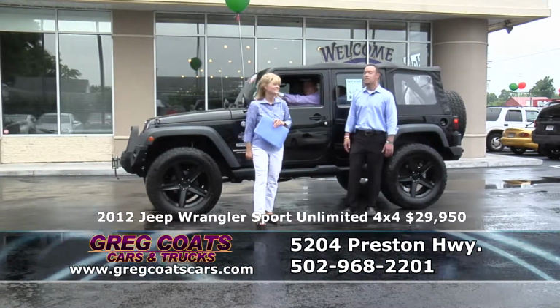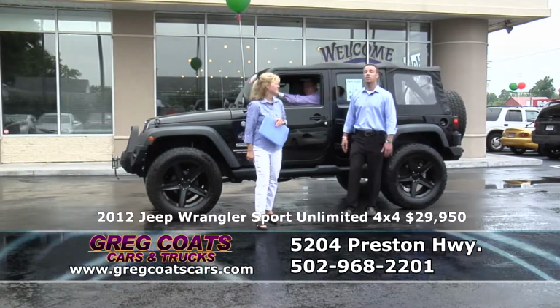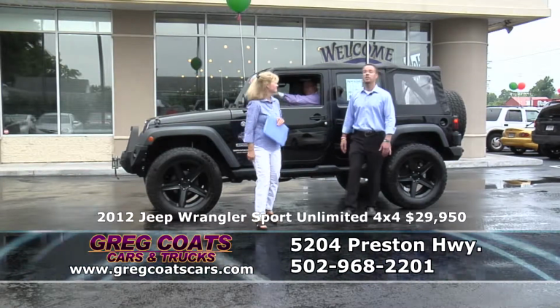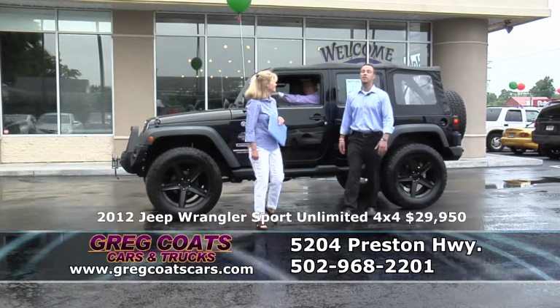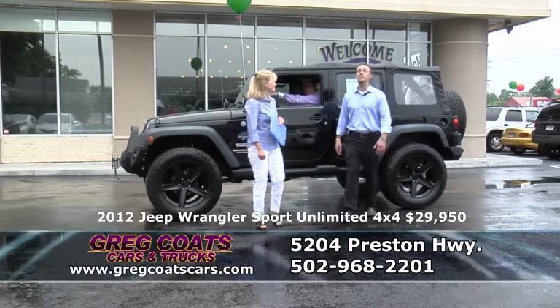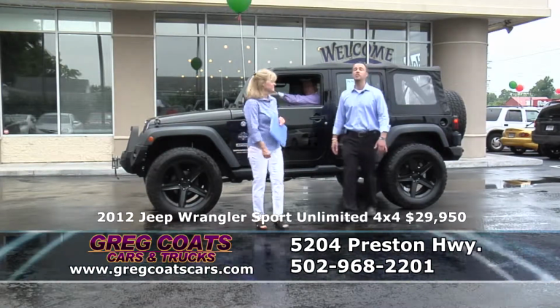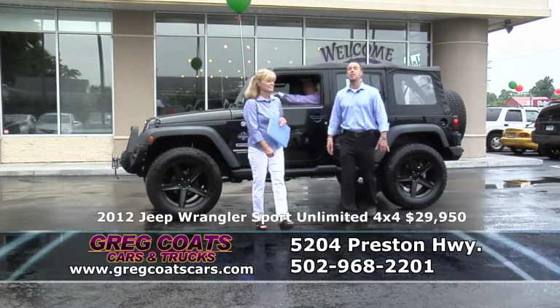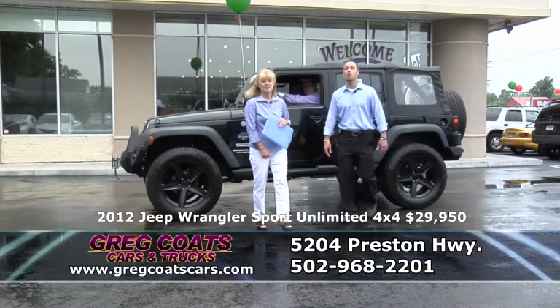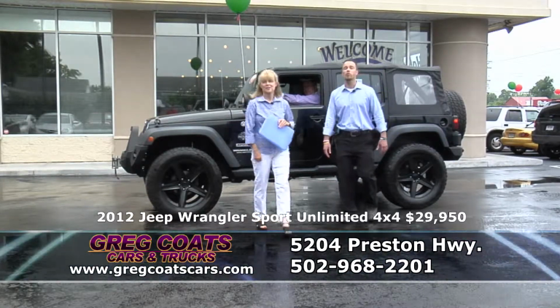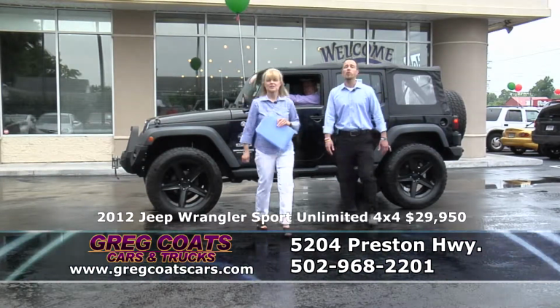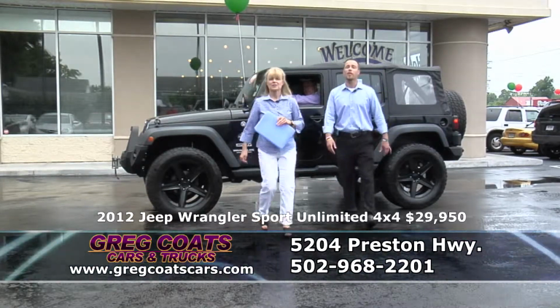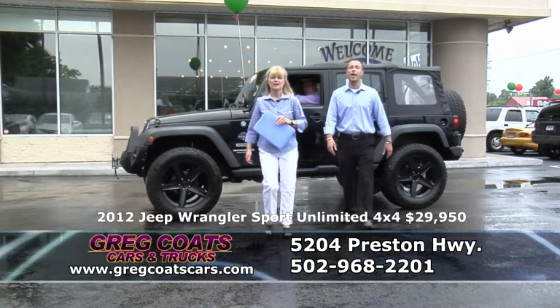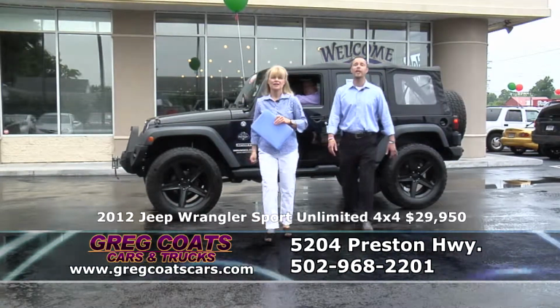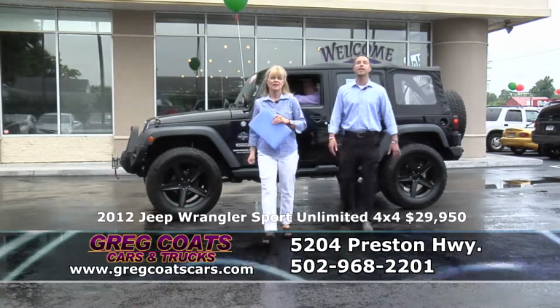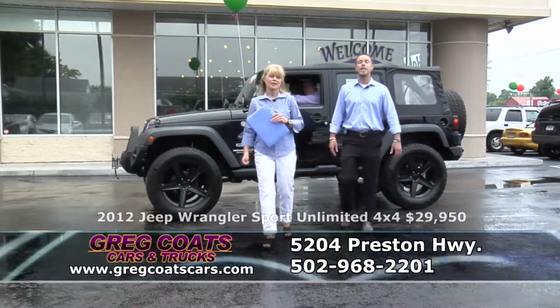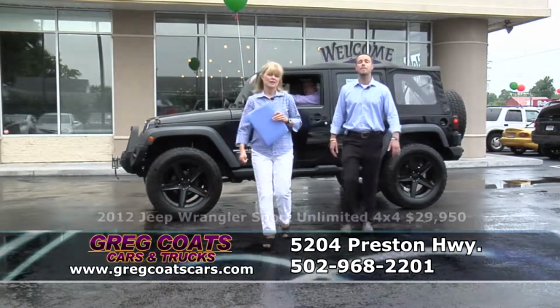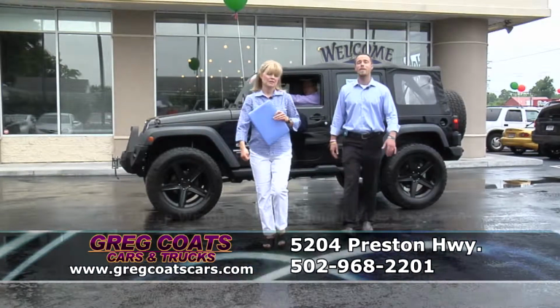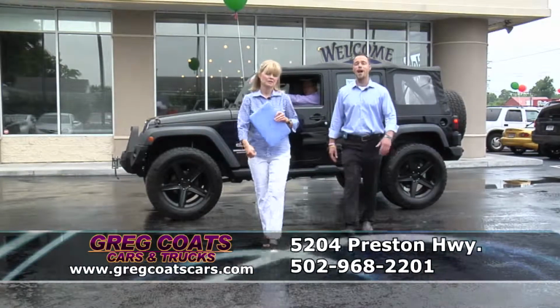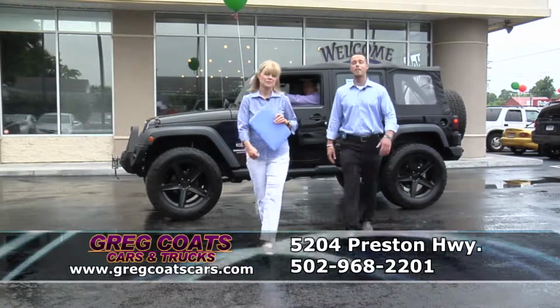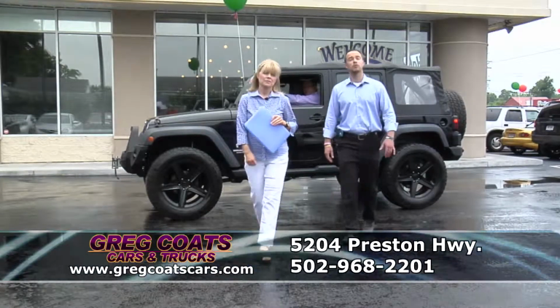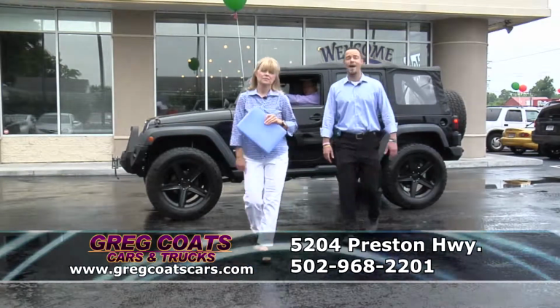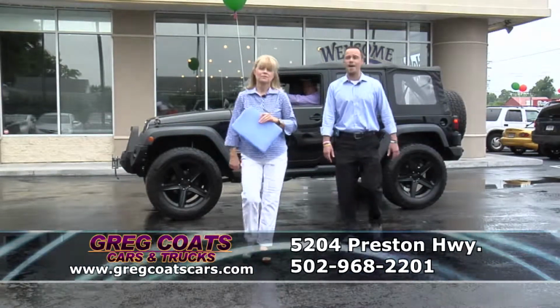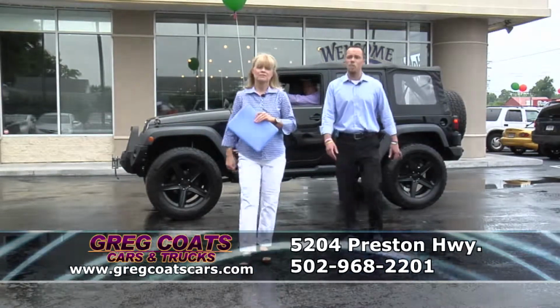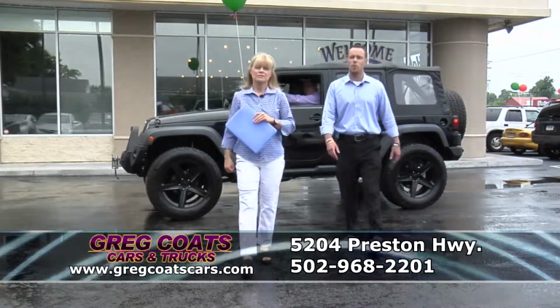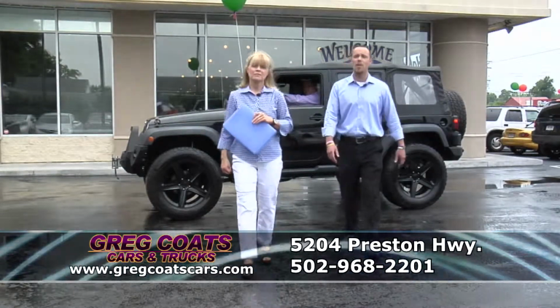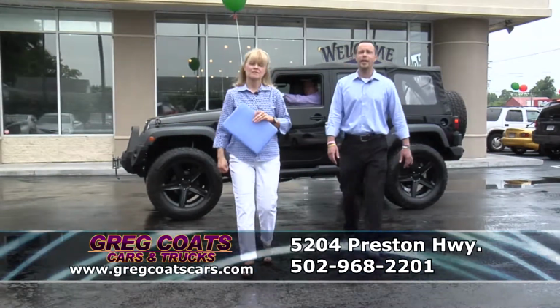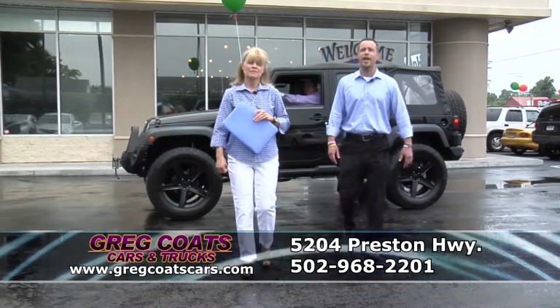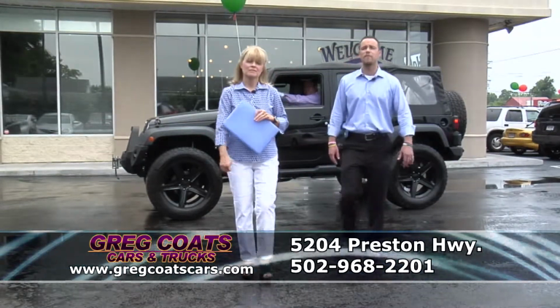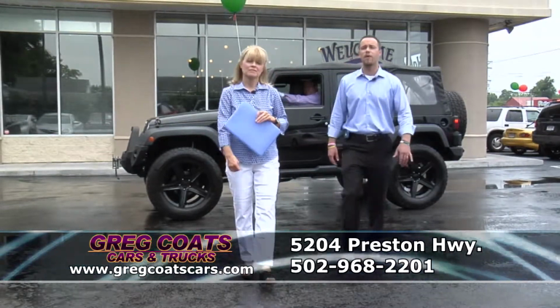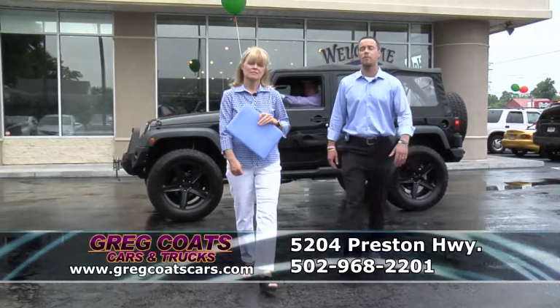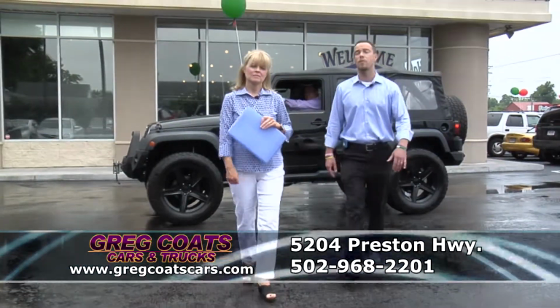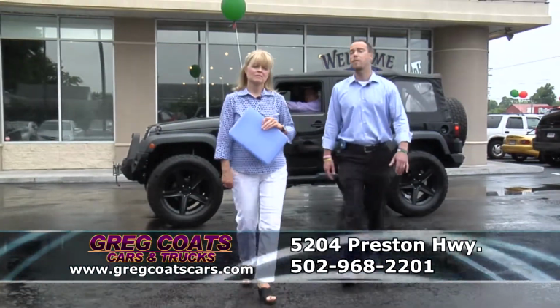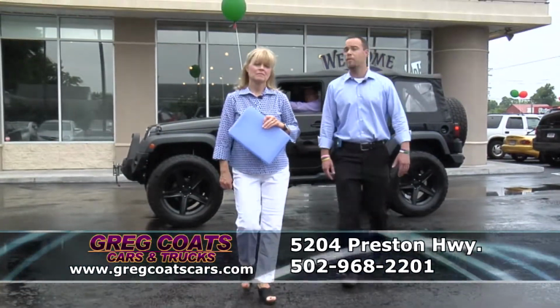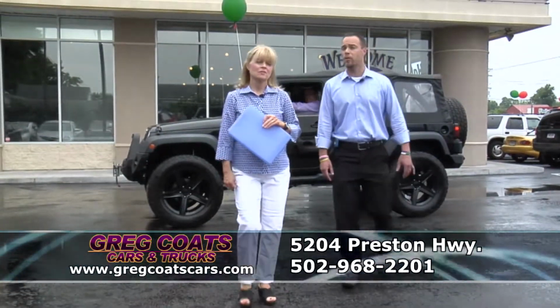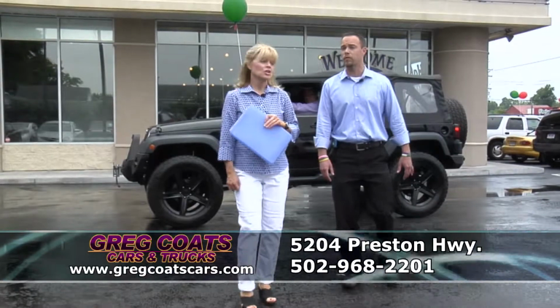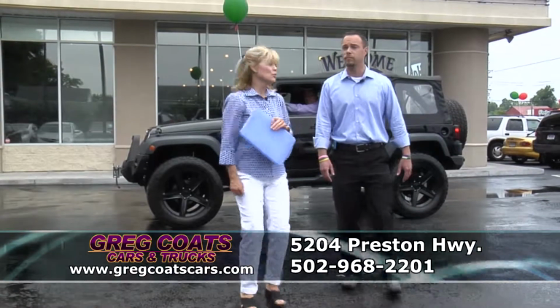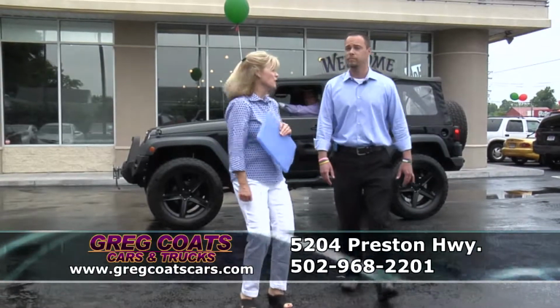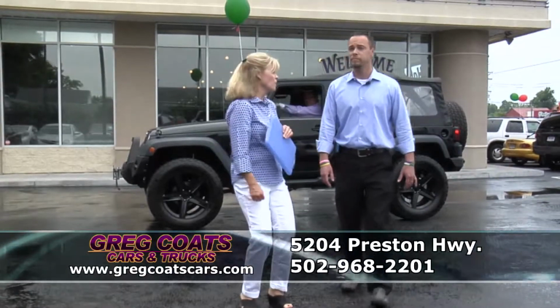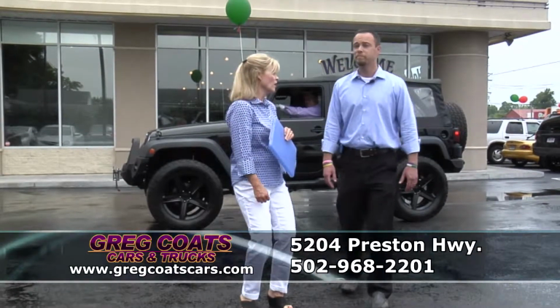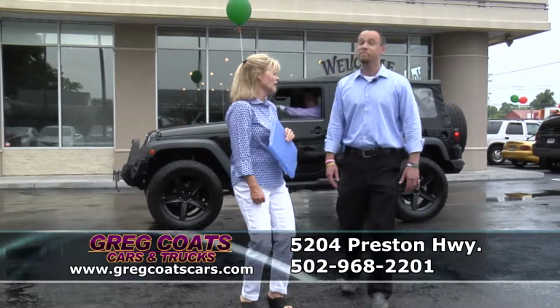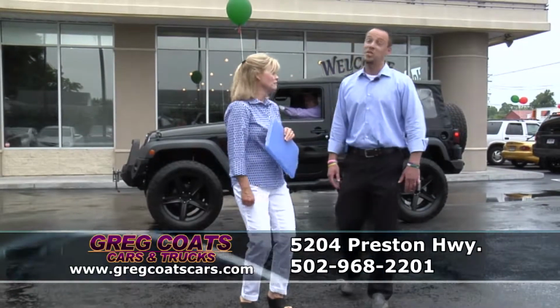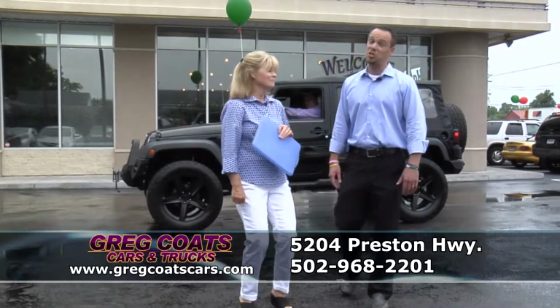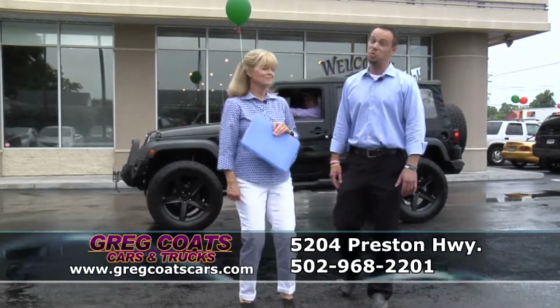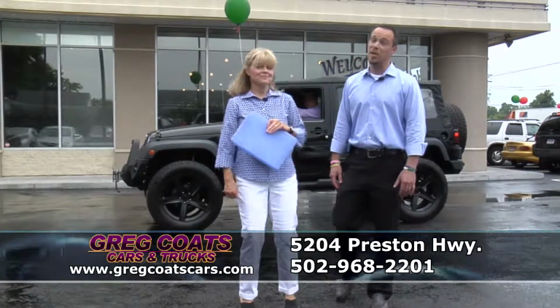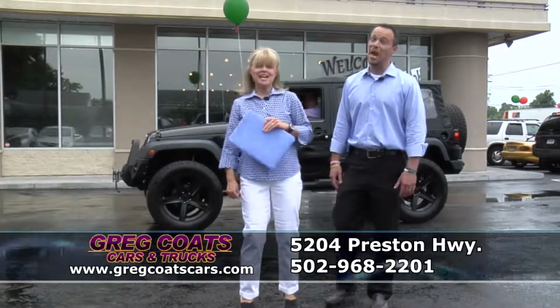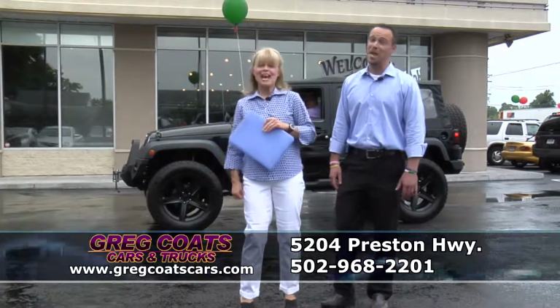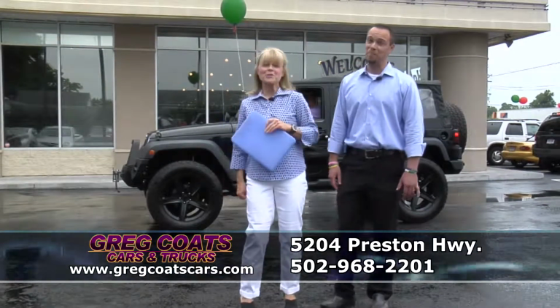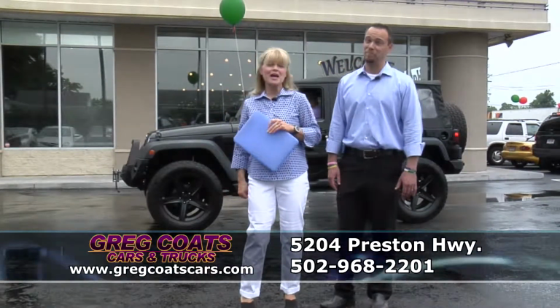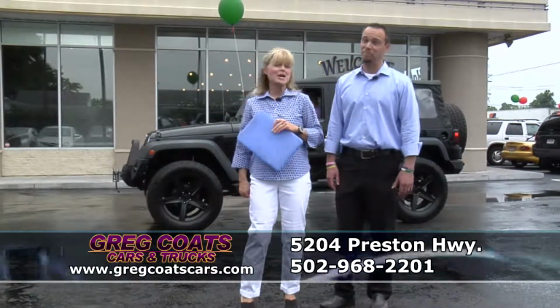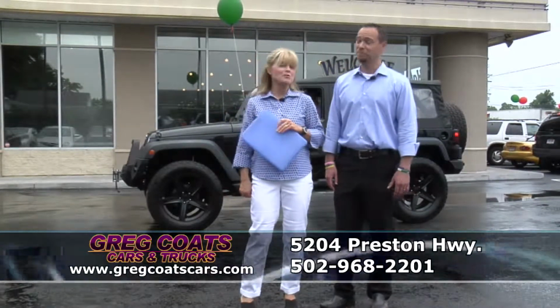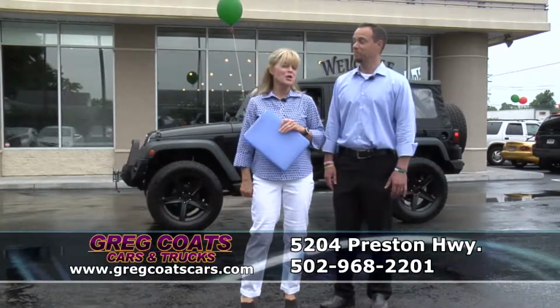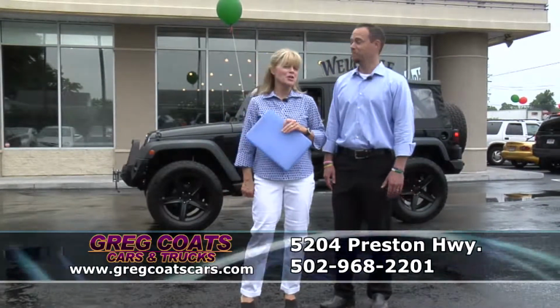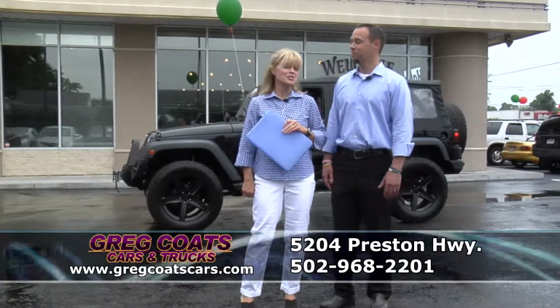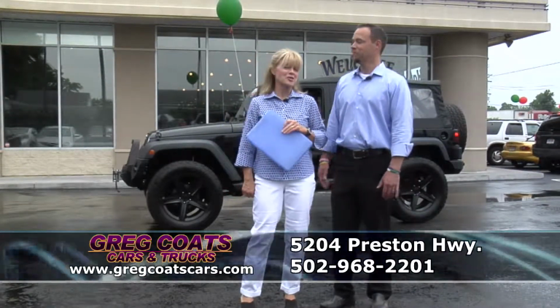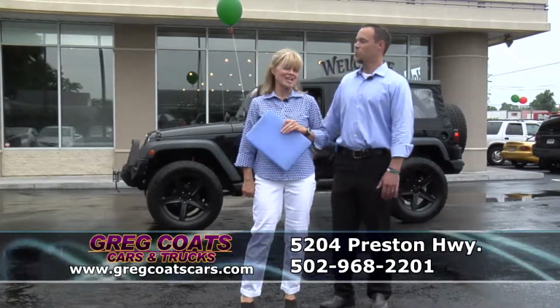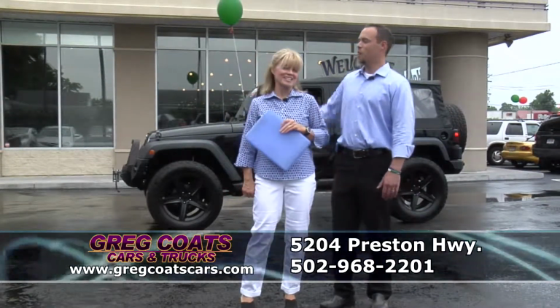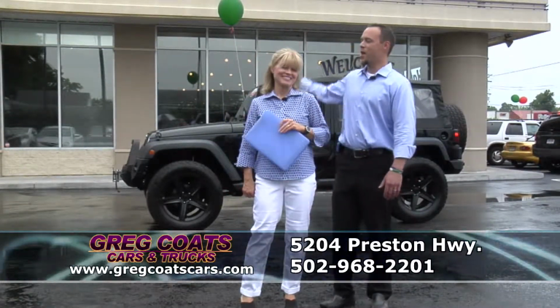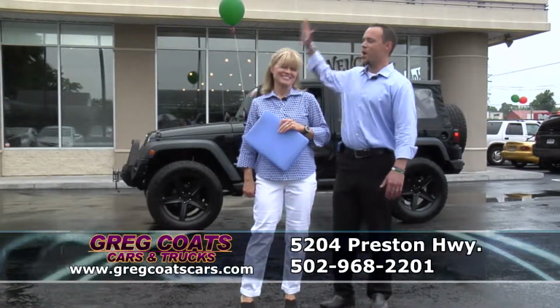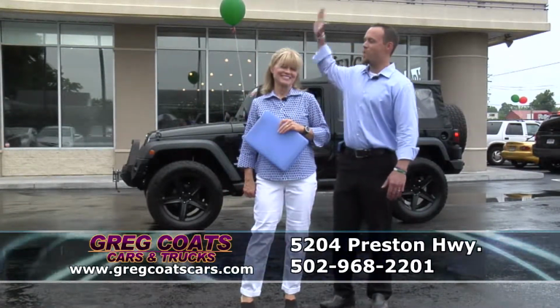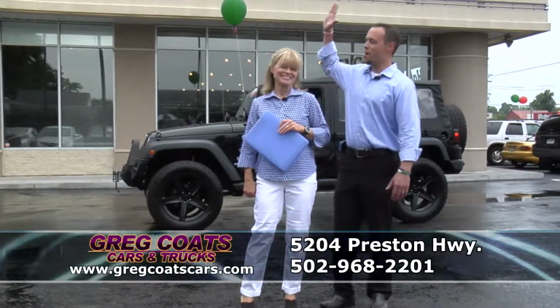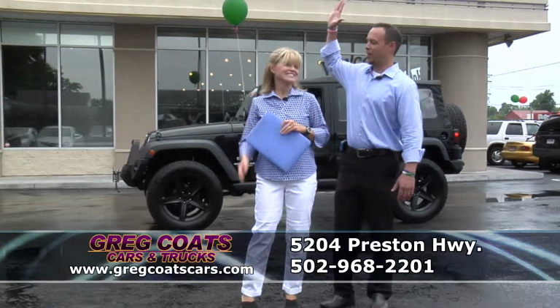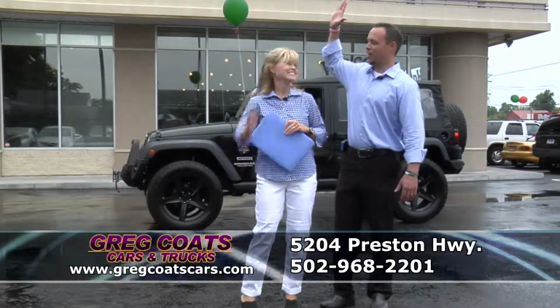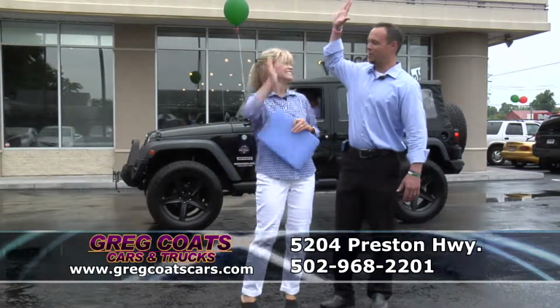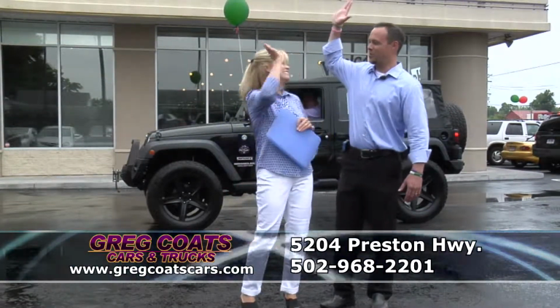Folks, if you didn't see something in our show you like, keep in mind there's five more where that came from. And remember, you can afford it — yes you can — at Great Coates Cars and Trucks. Way to go Mama Coates.